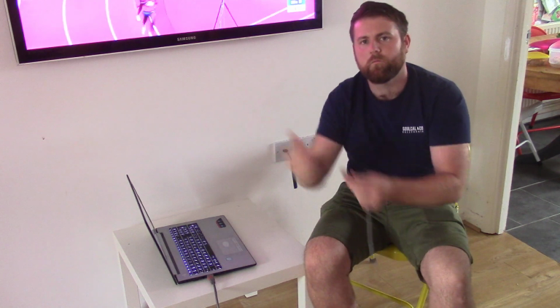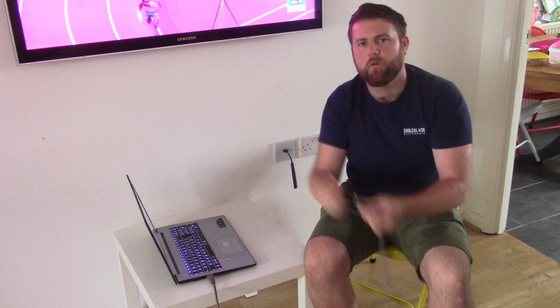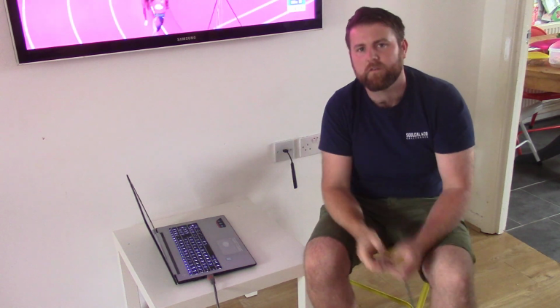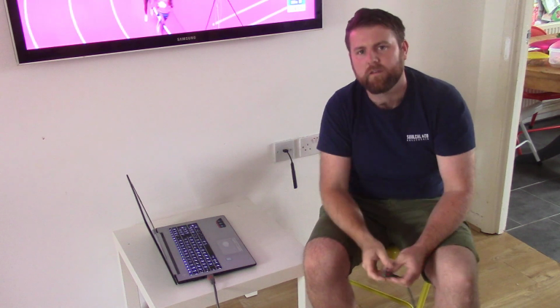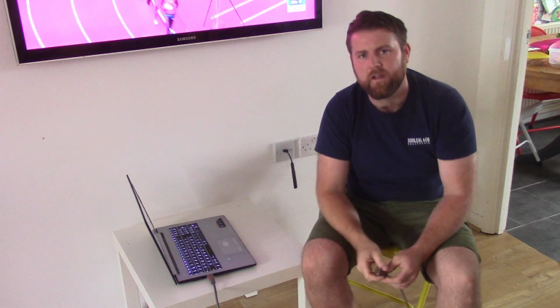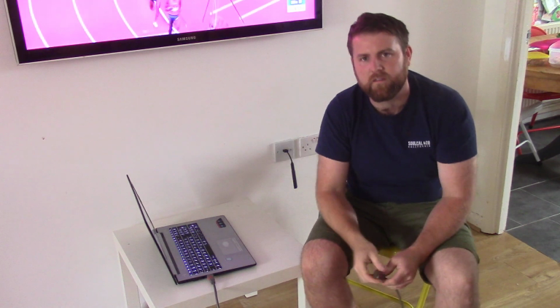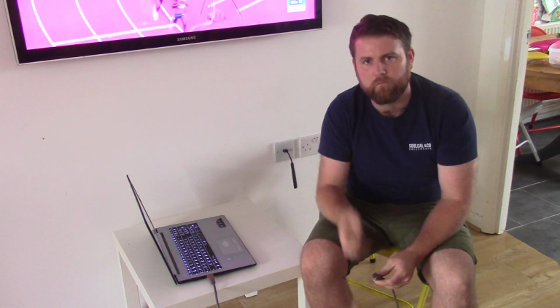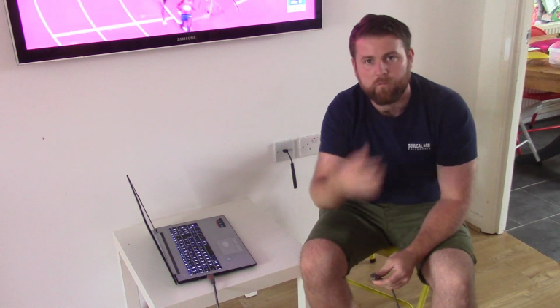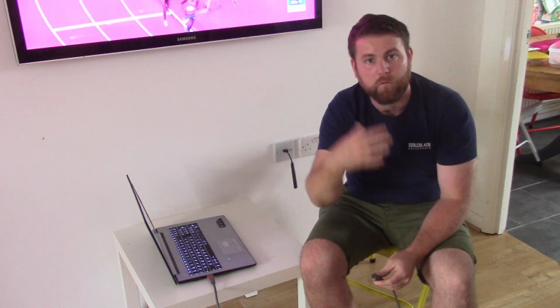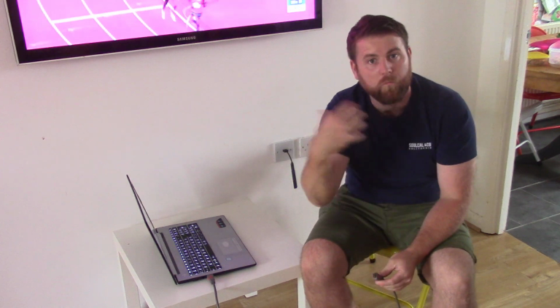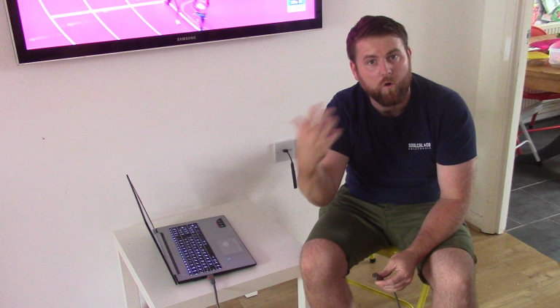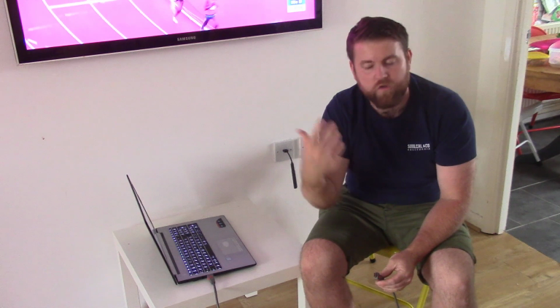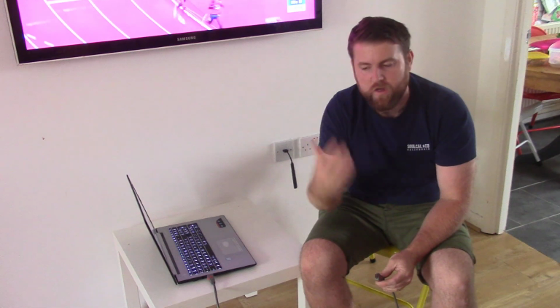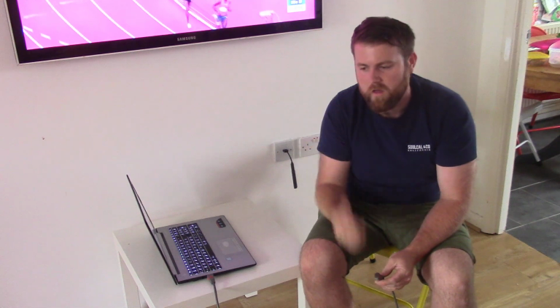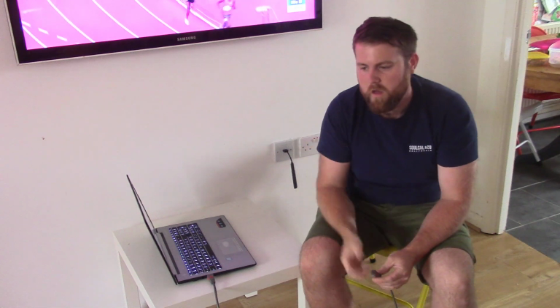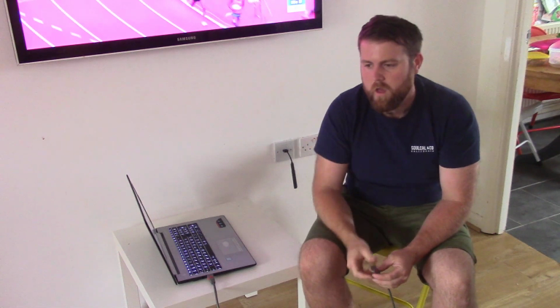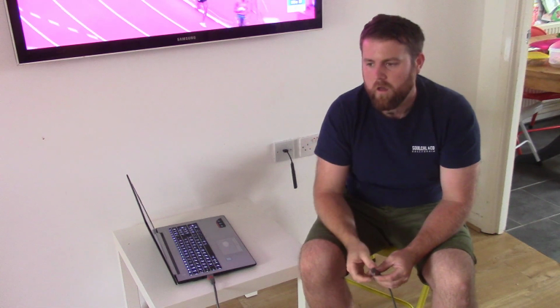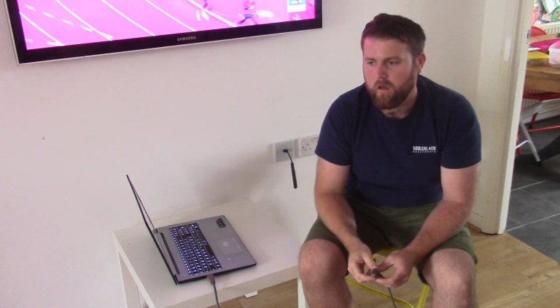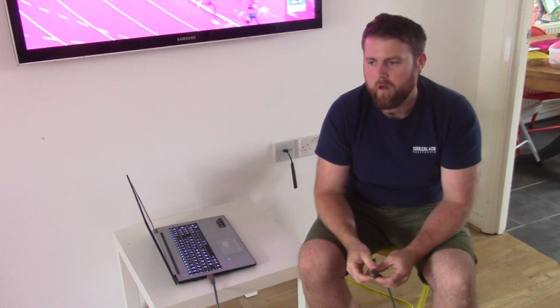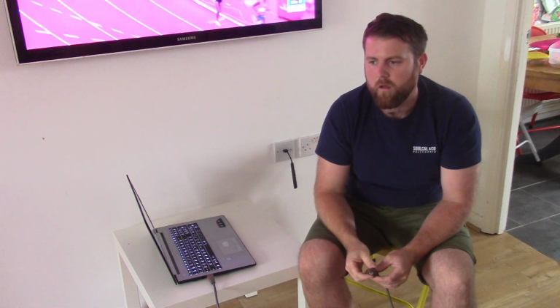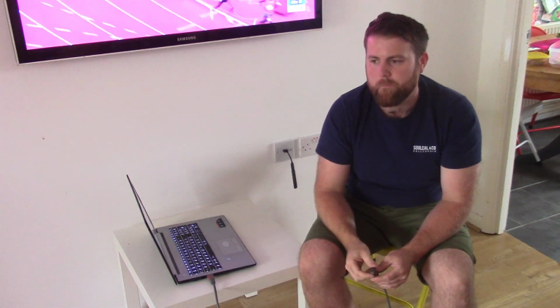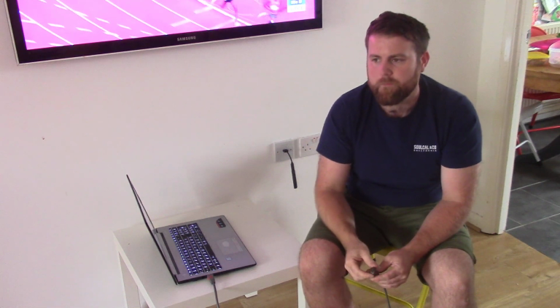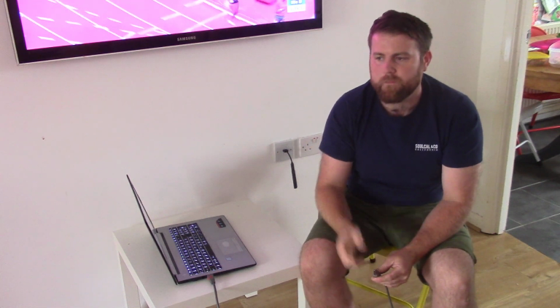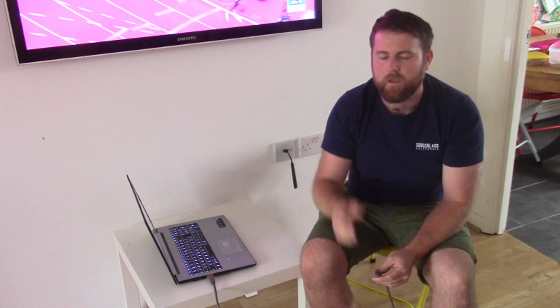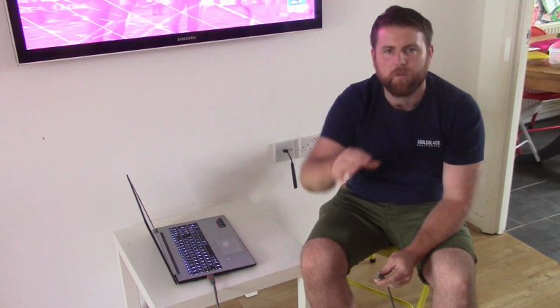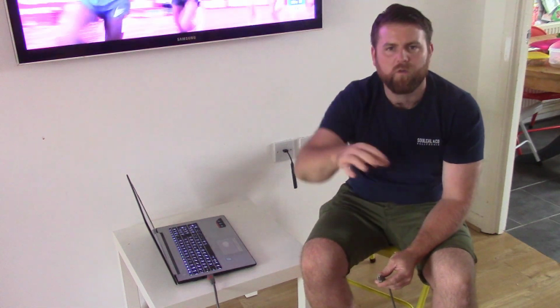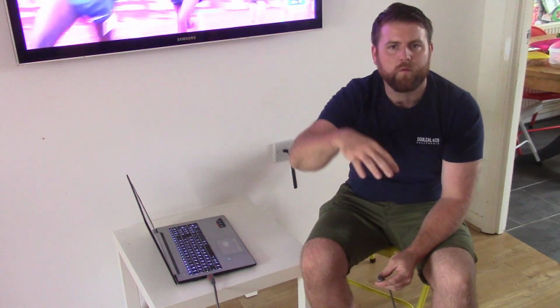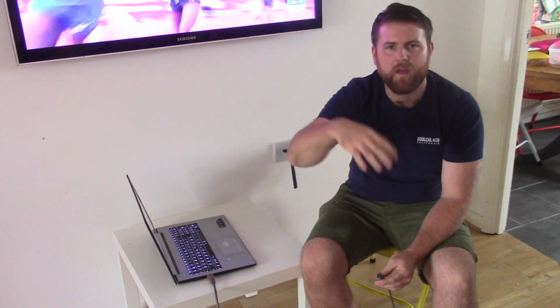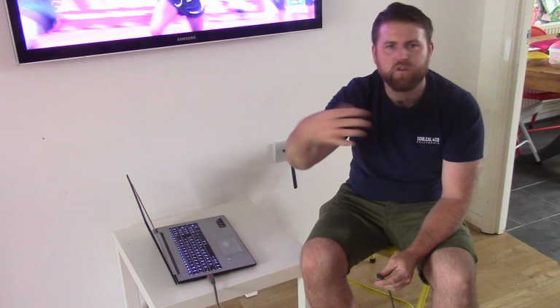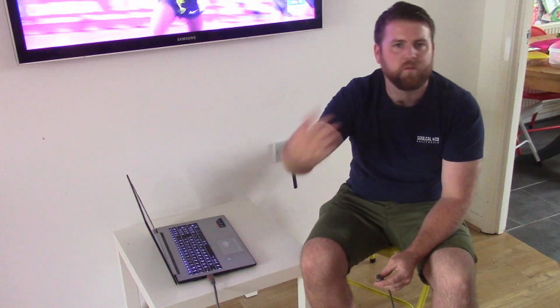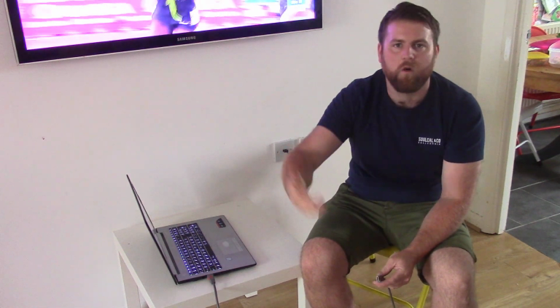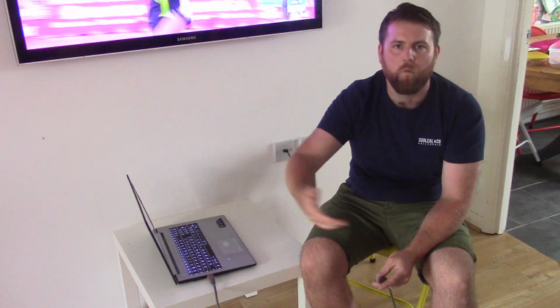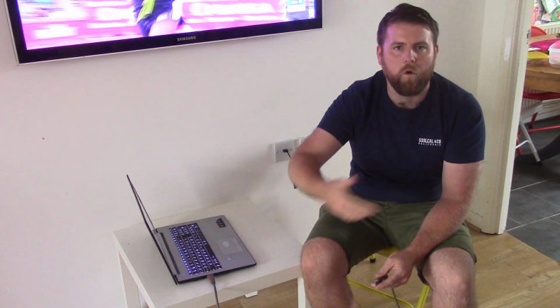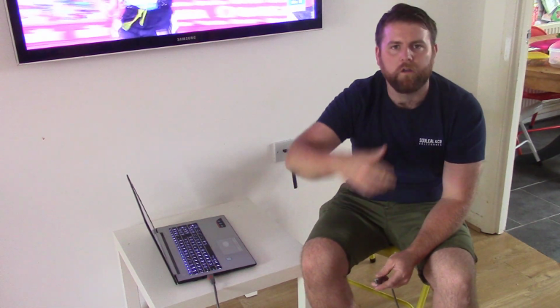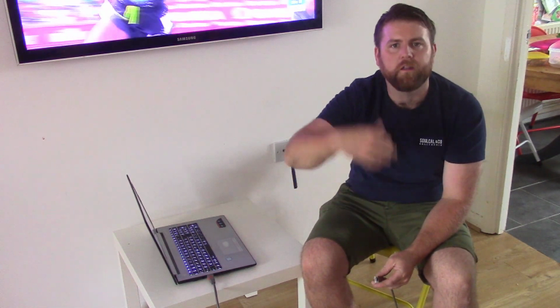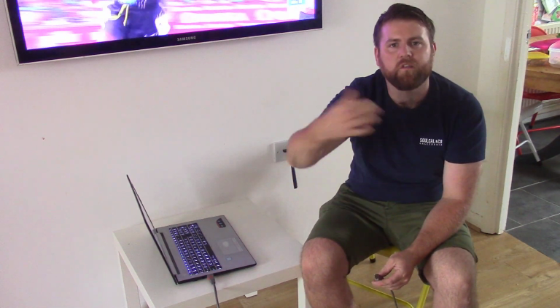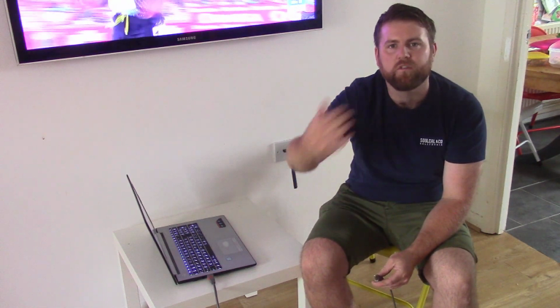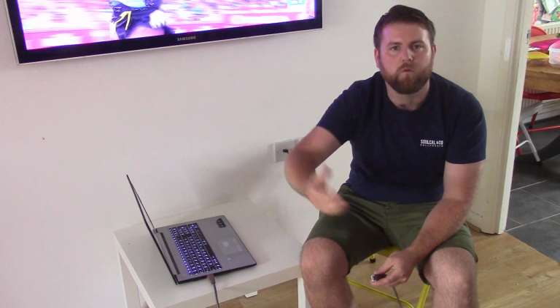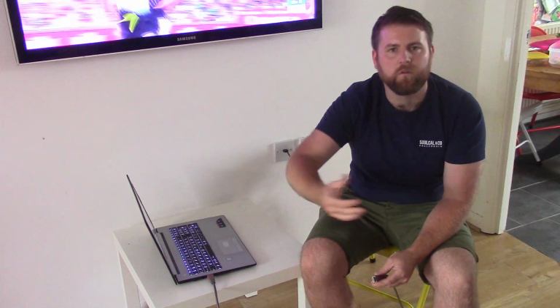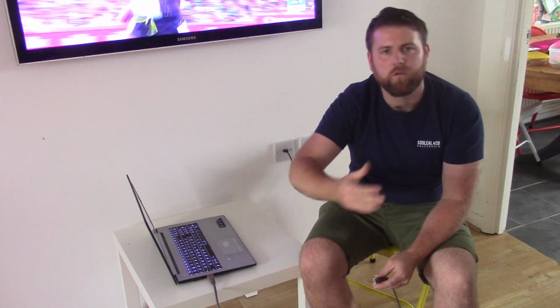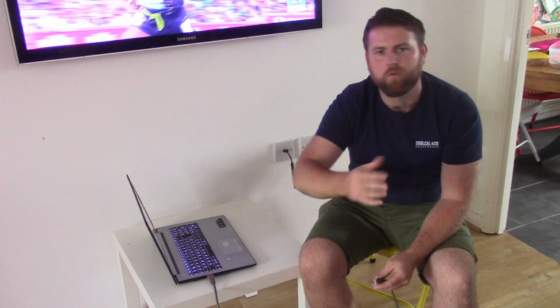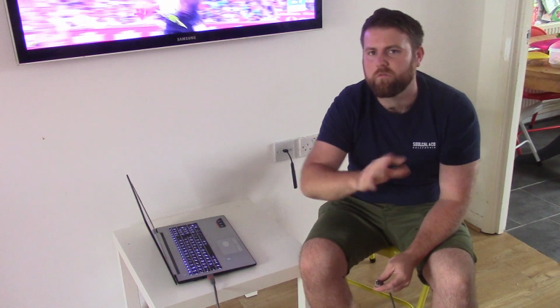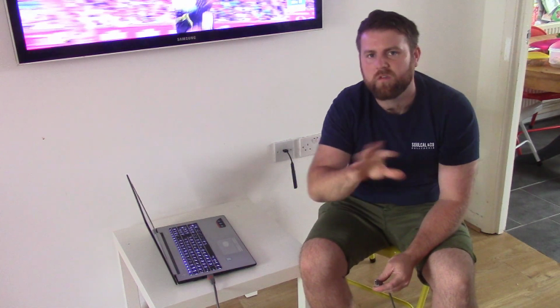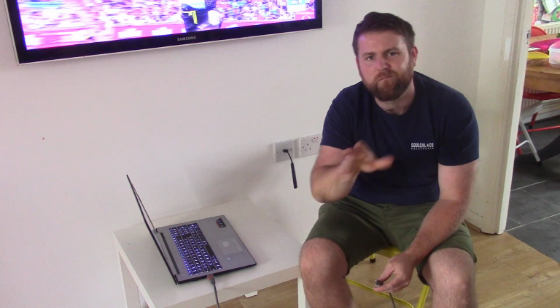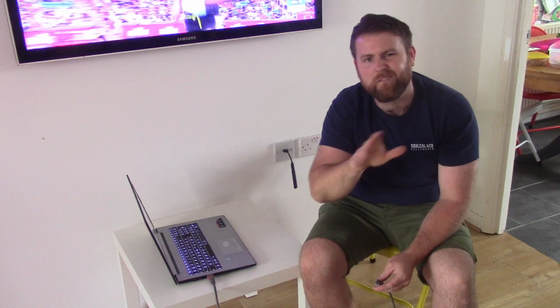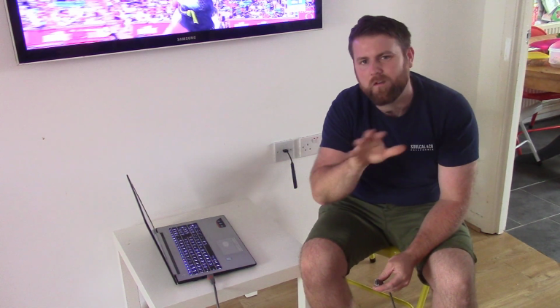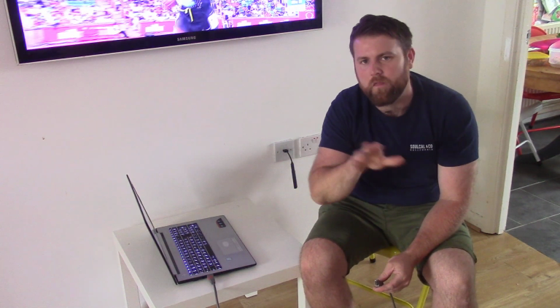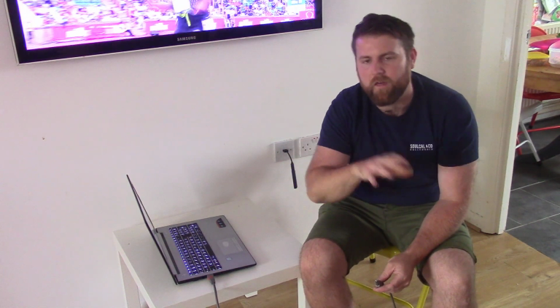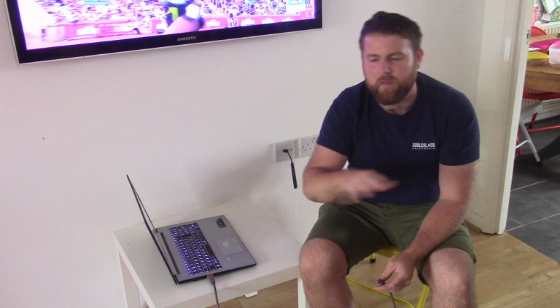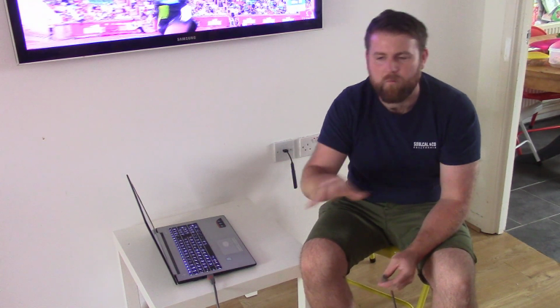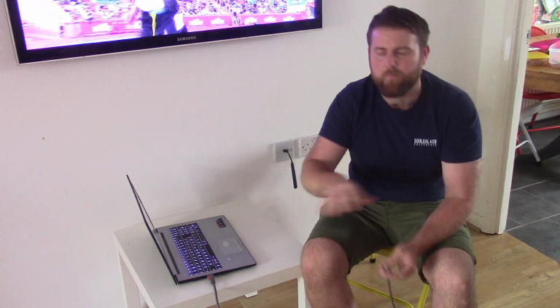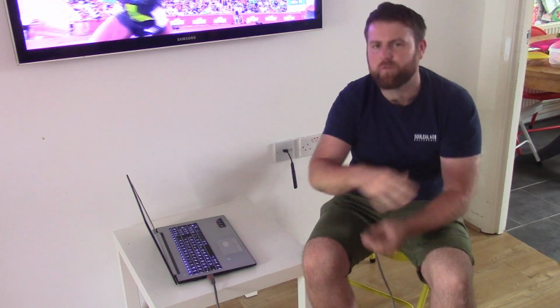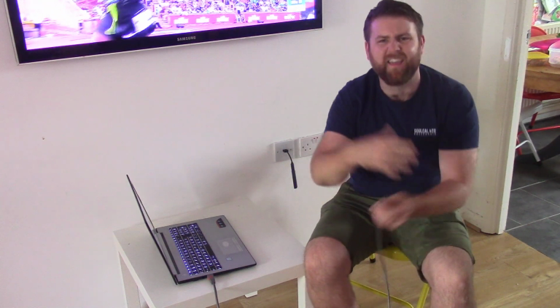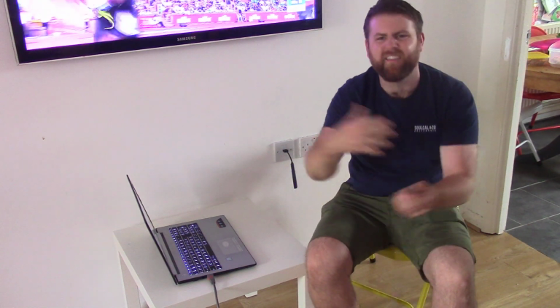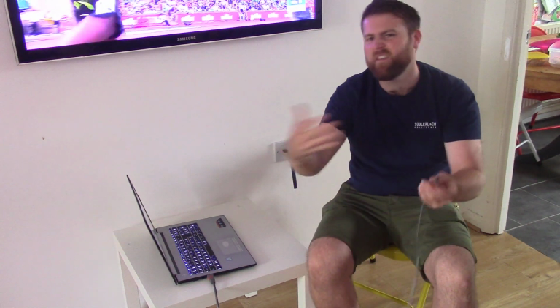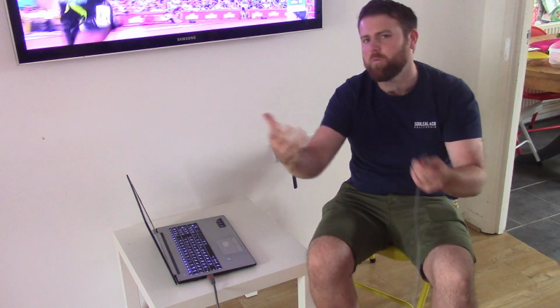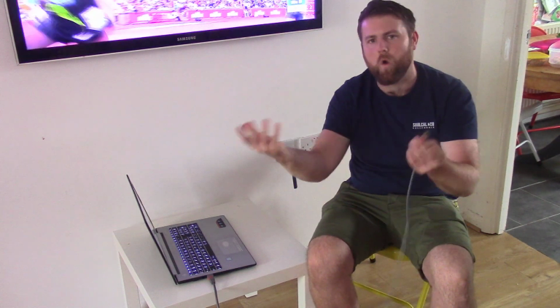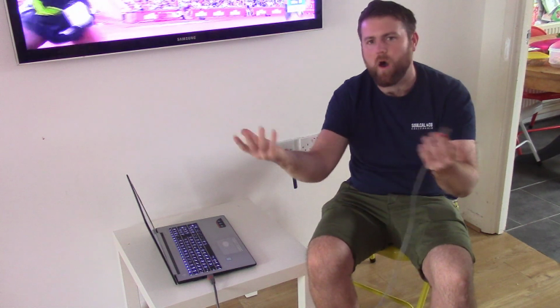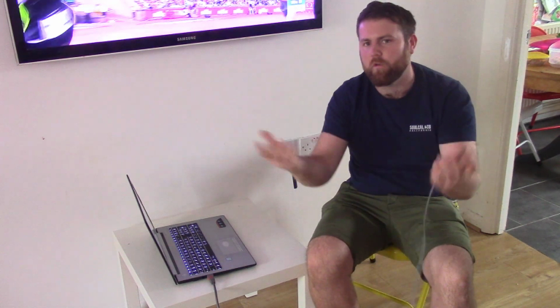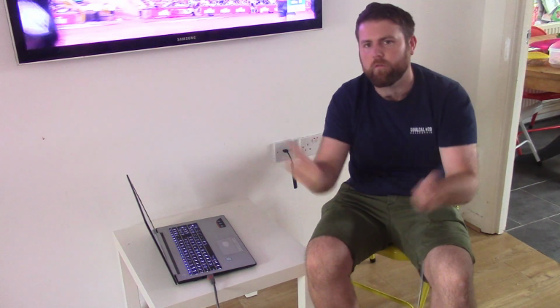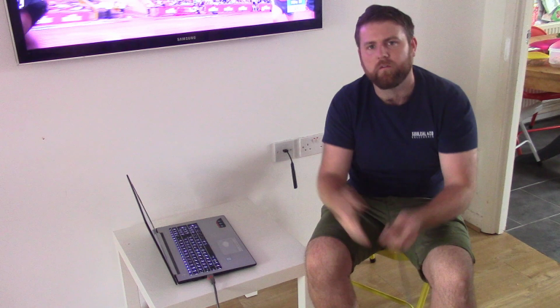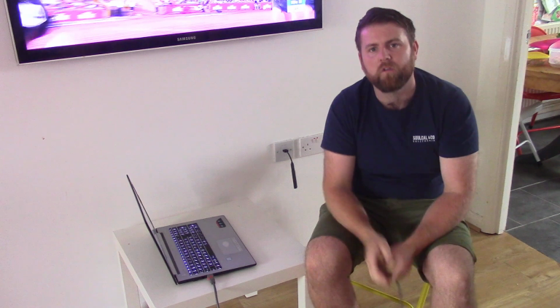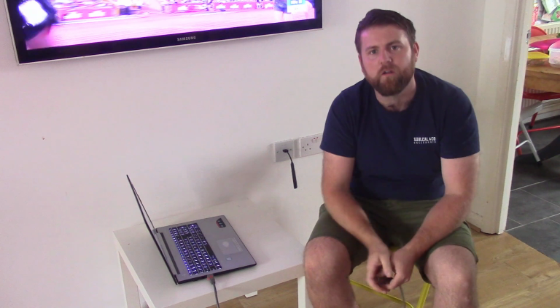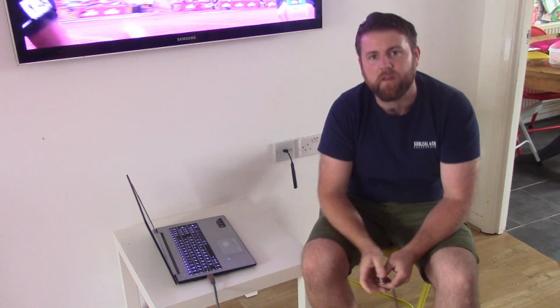Just make a note of which input it is, because then we're going to have to switch the TV to it when it's connected and we want to watch it. It'll be called HDMI 1, HDMI 2, something like that. It might be called AV1 or something like that.